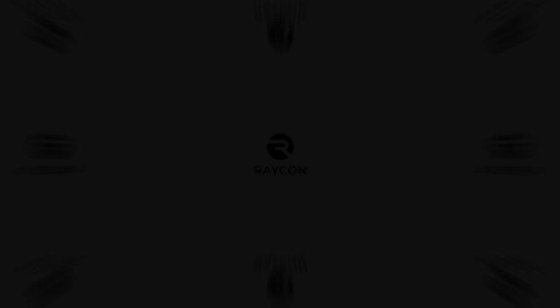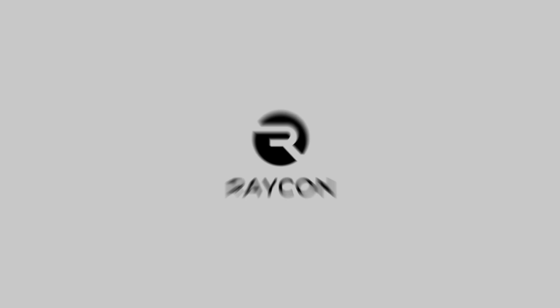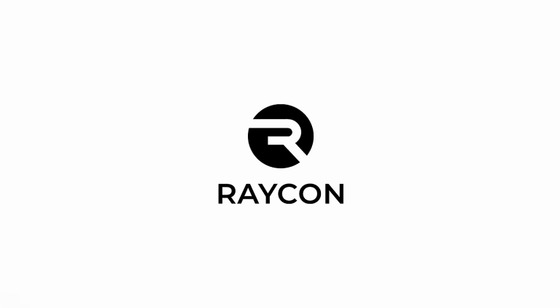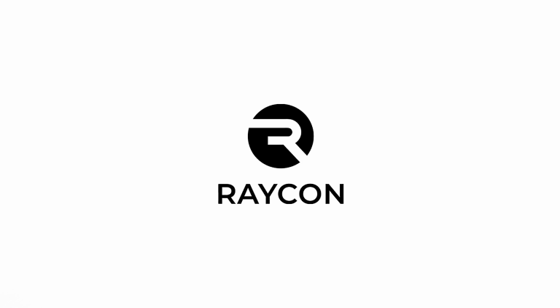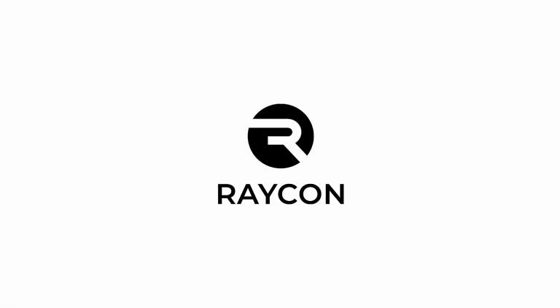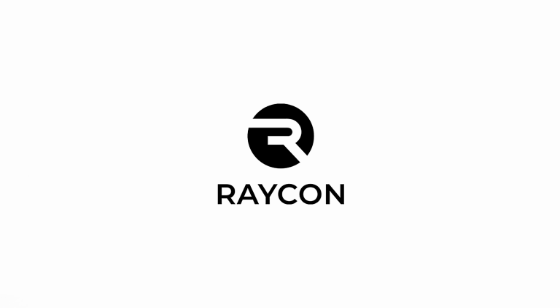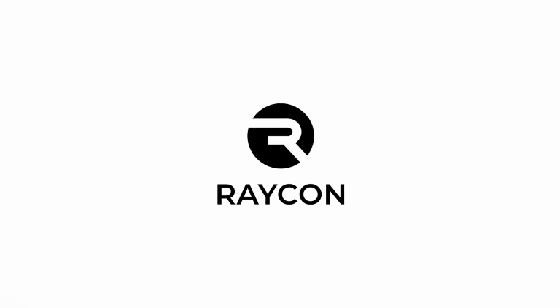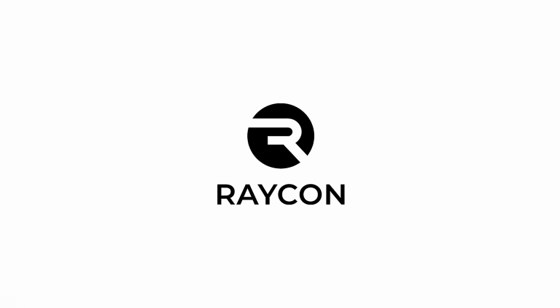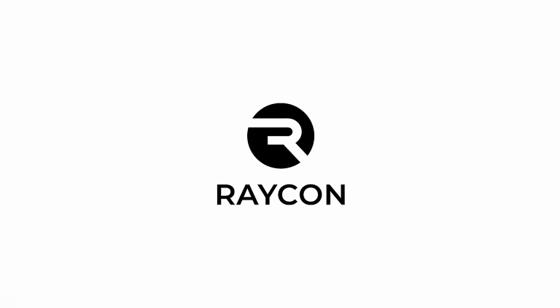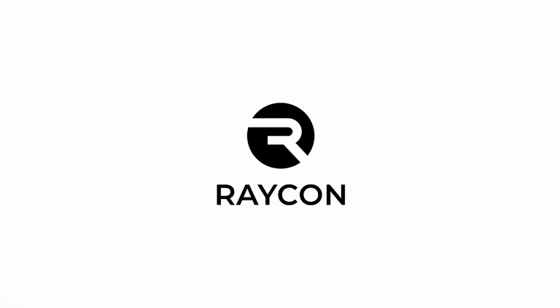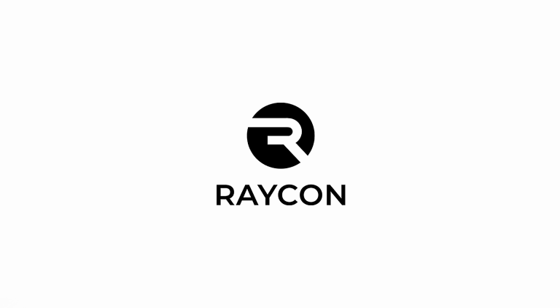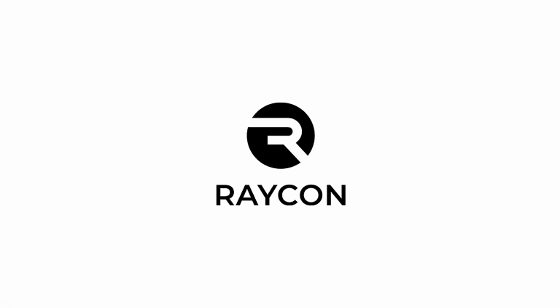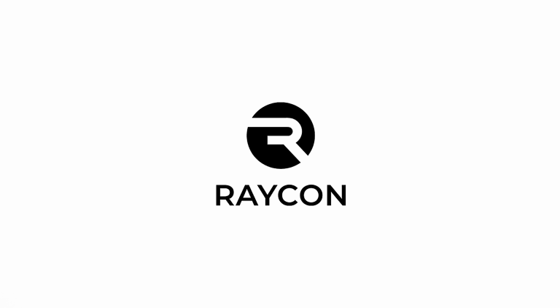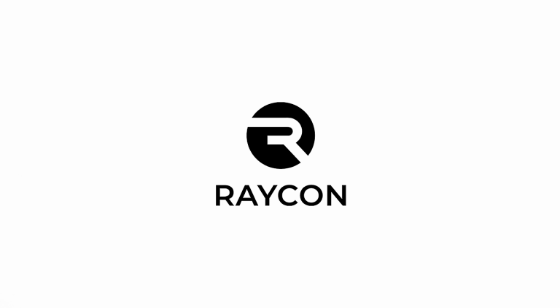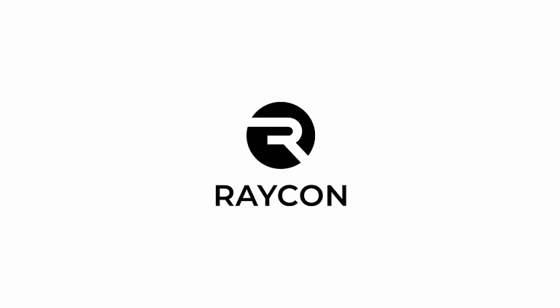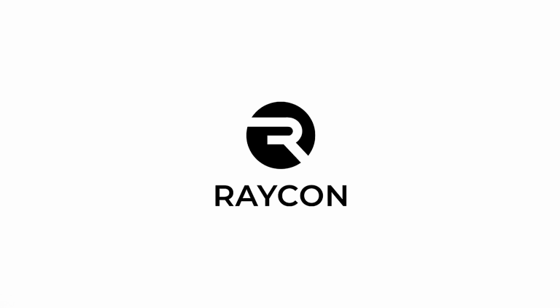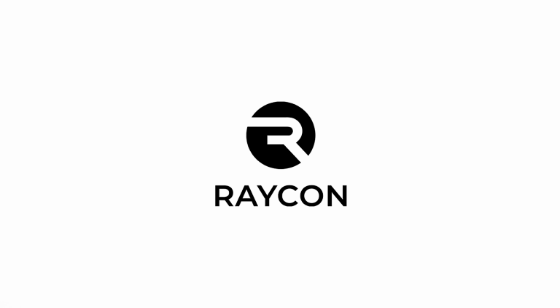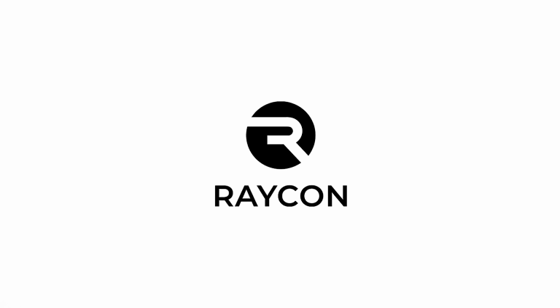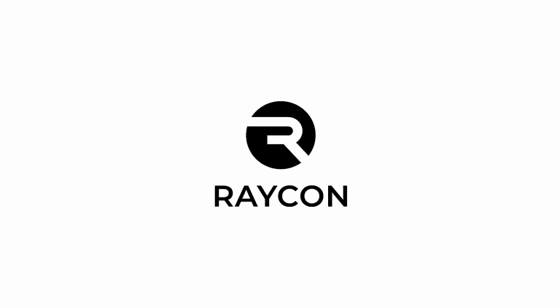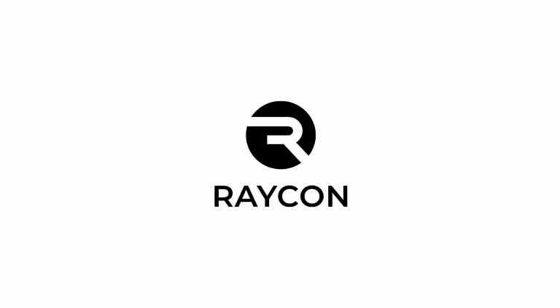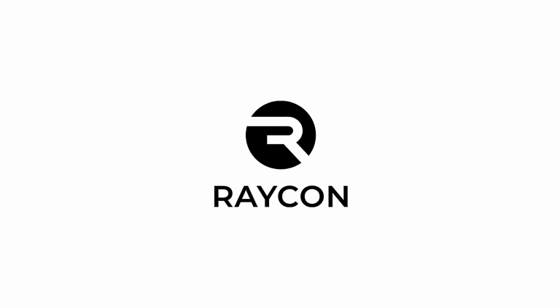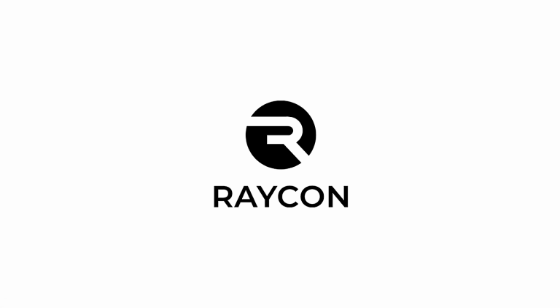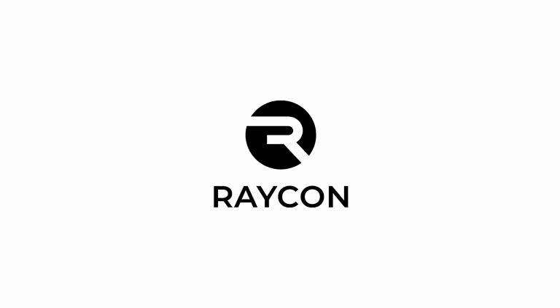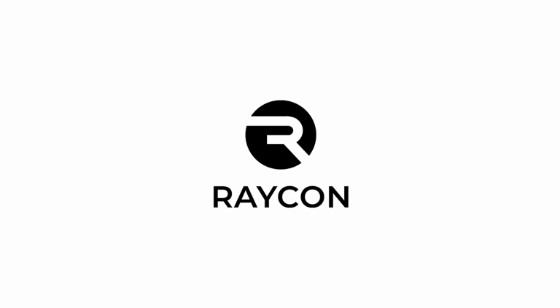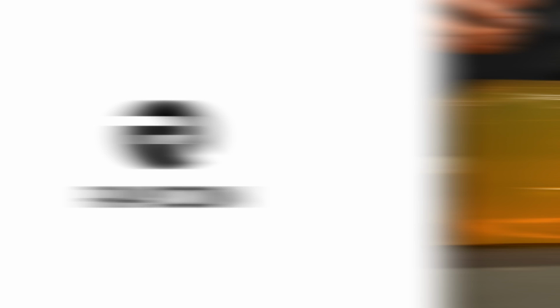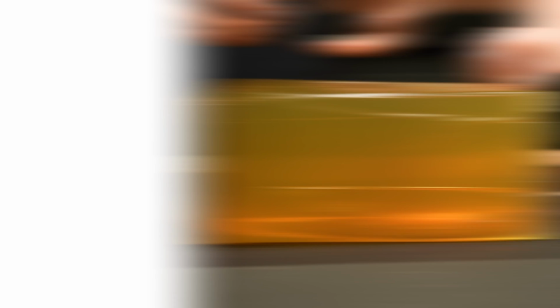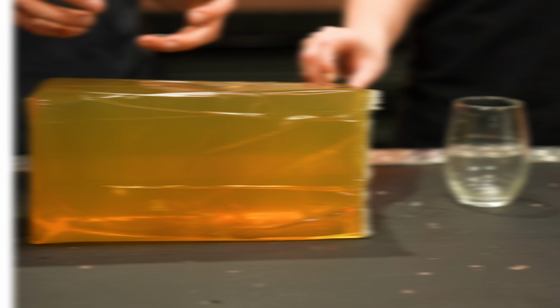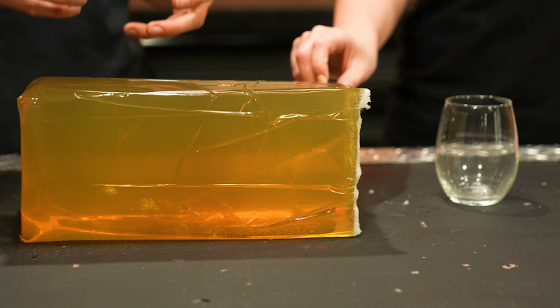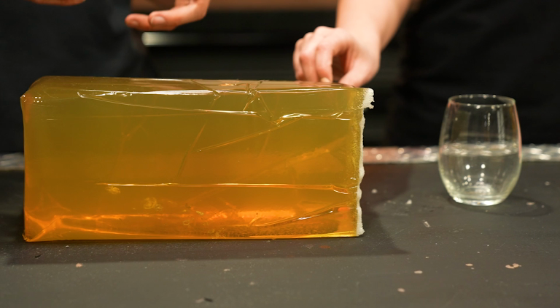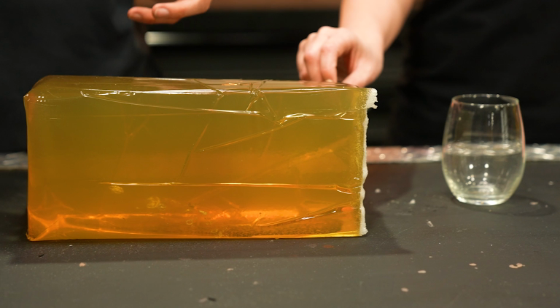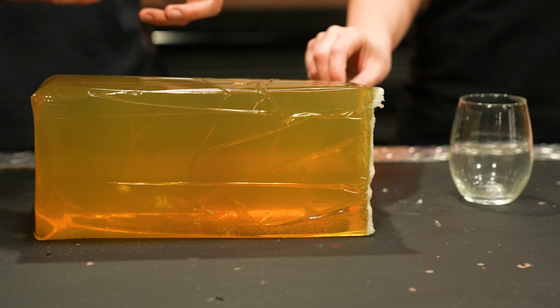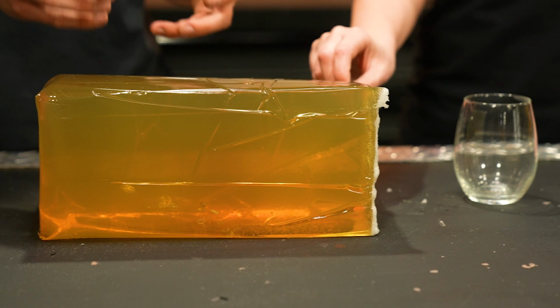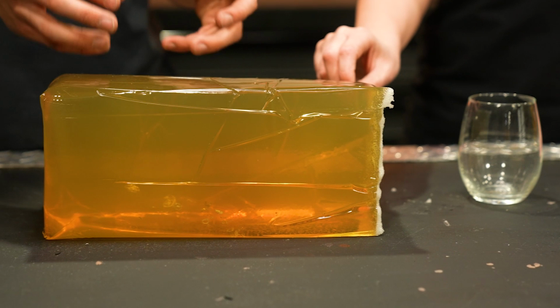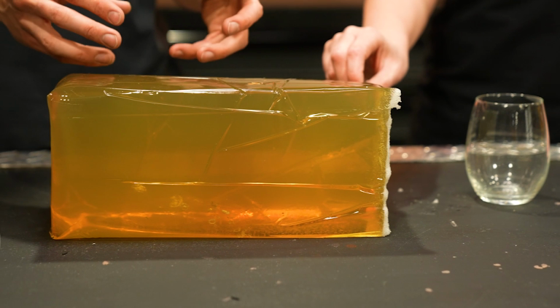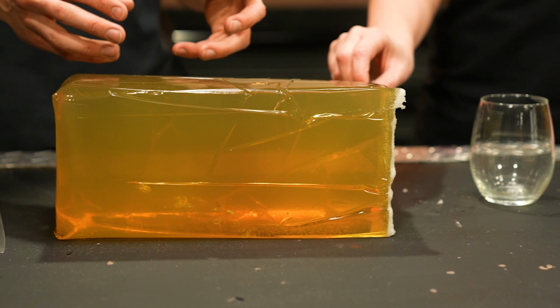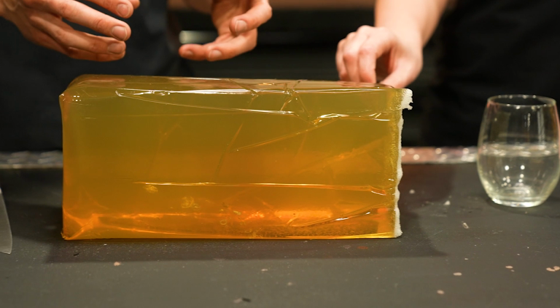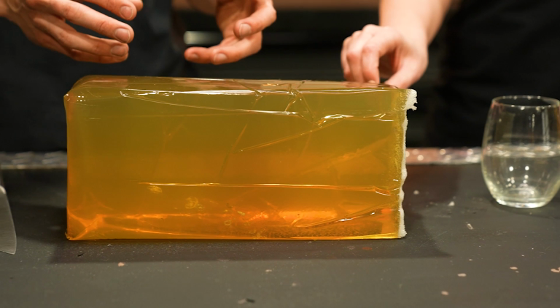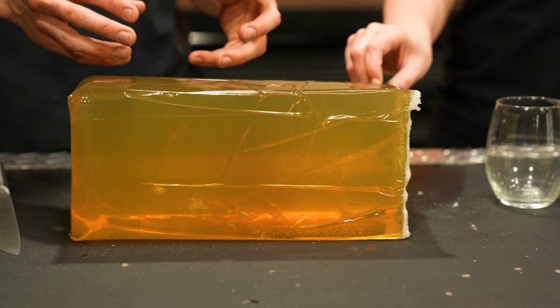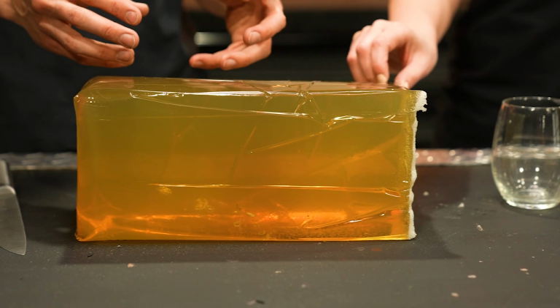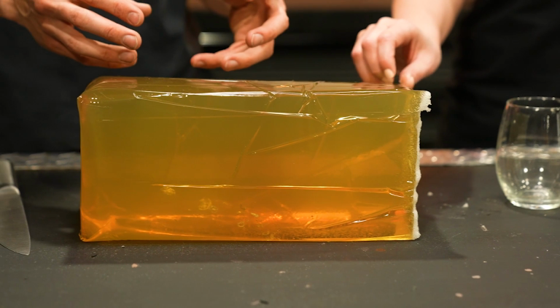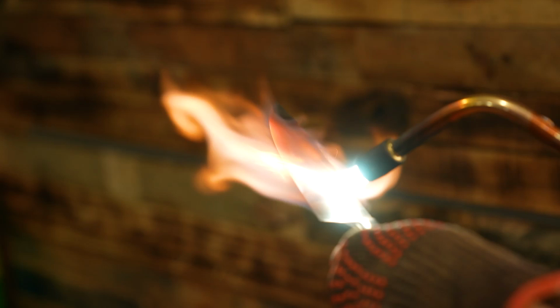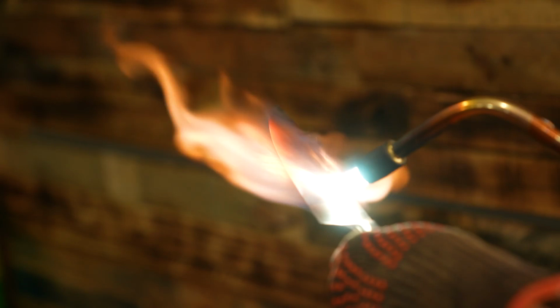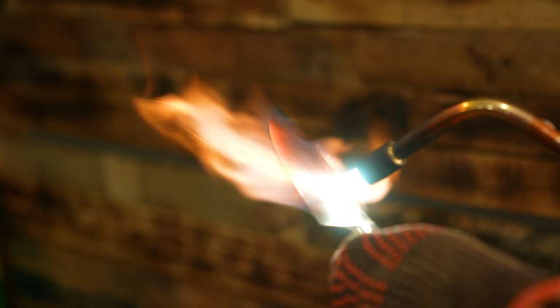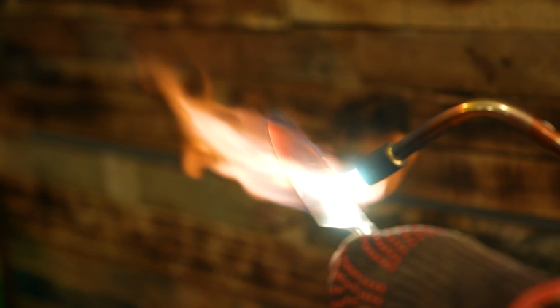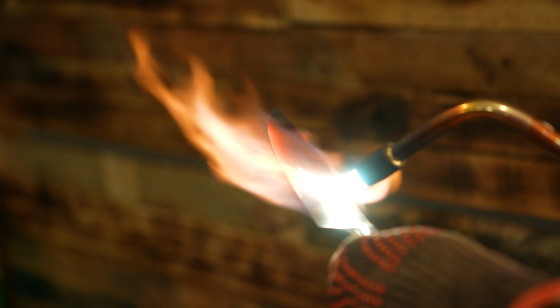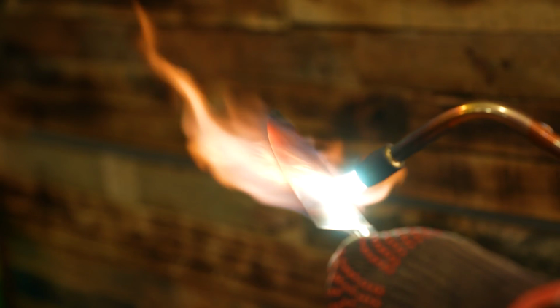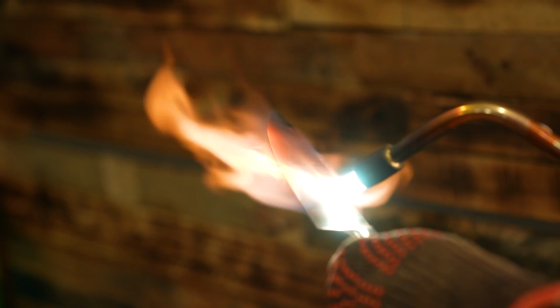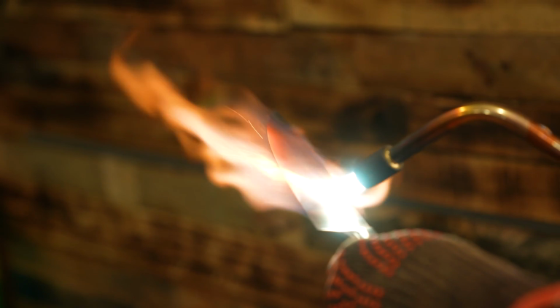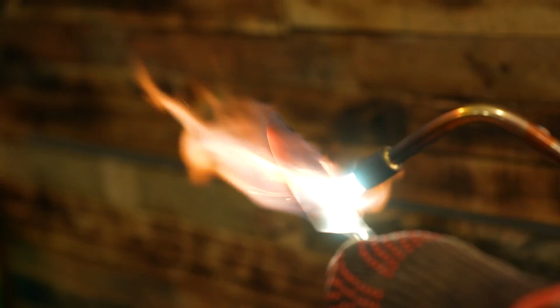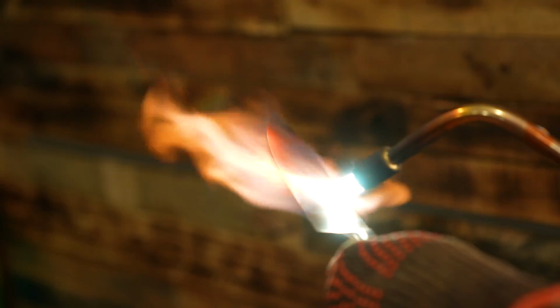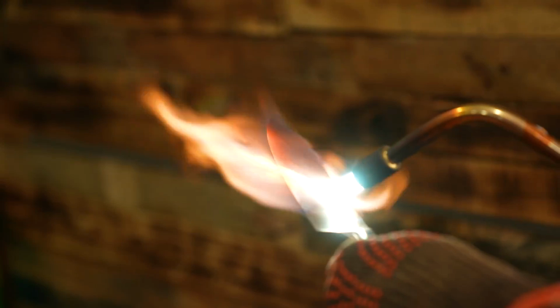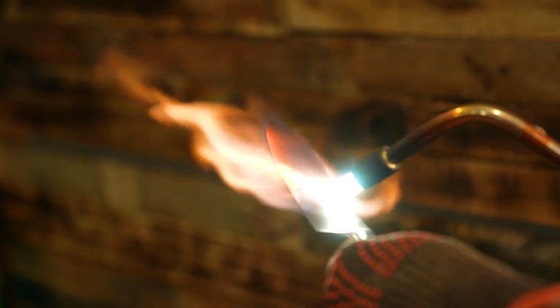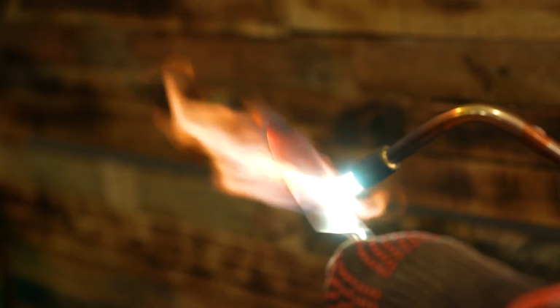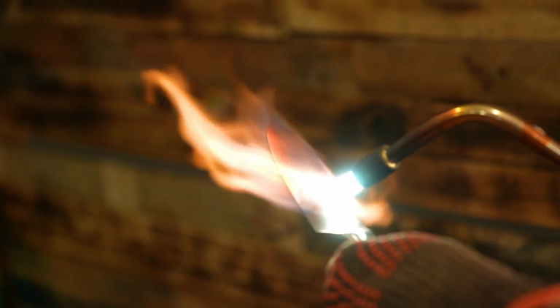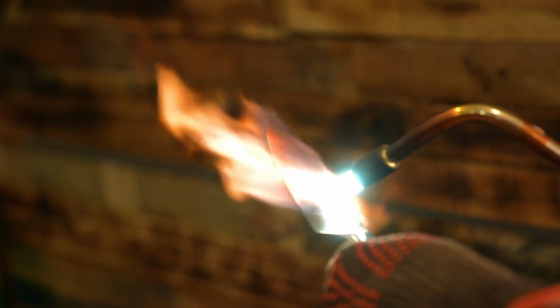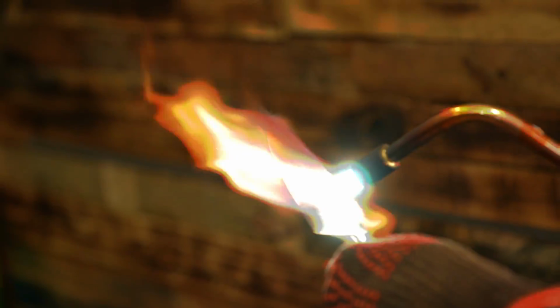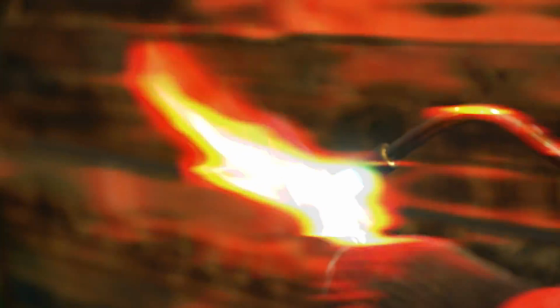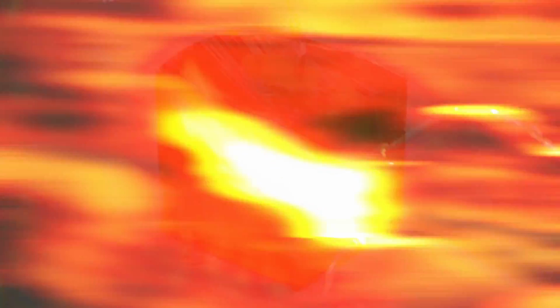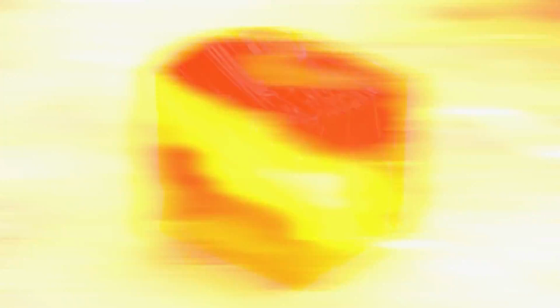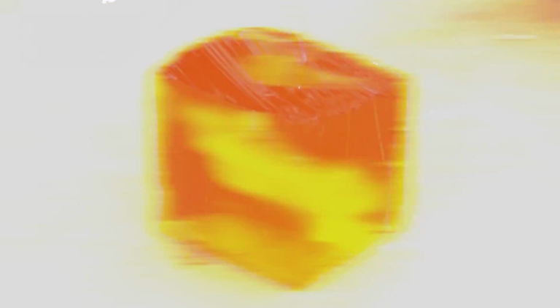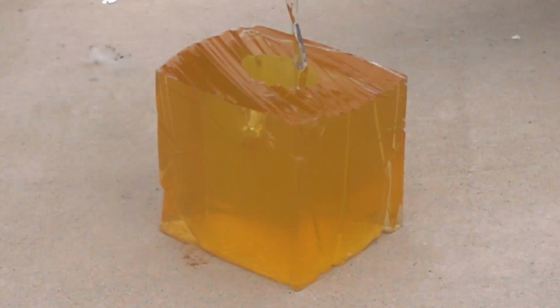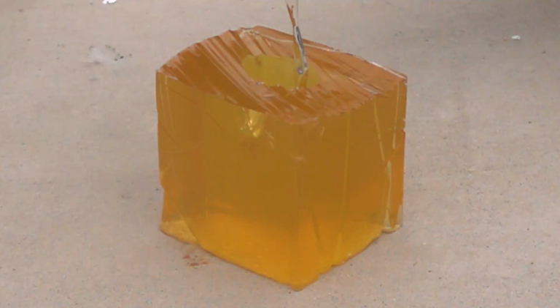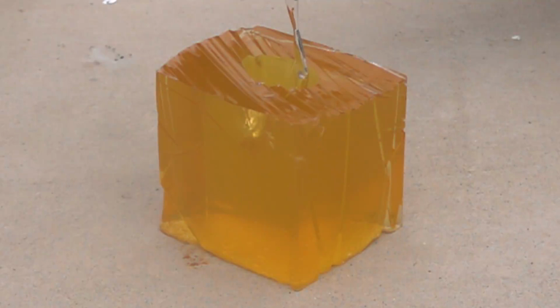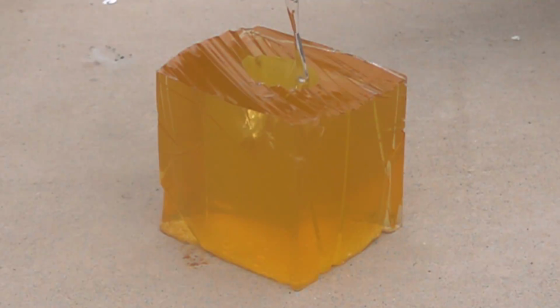Today's video is sponsored by Raycon earbuds. We've got a few tests with ballistic gel that we don't think anyone has tried before.